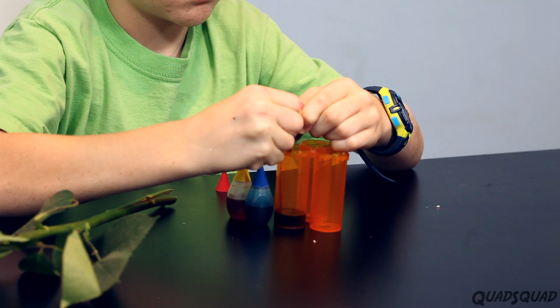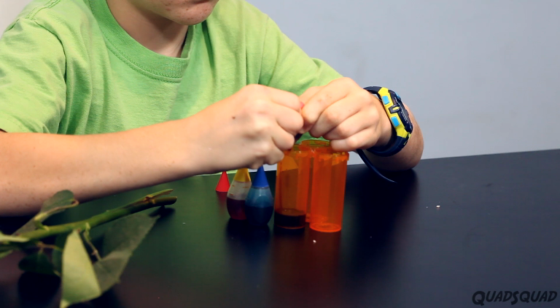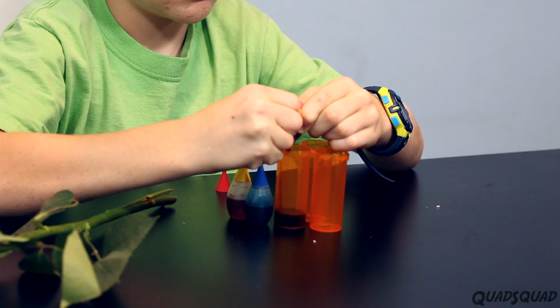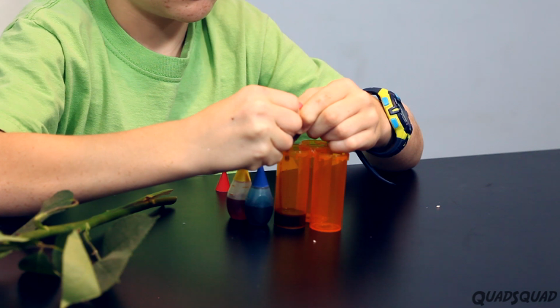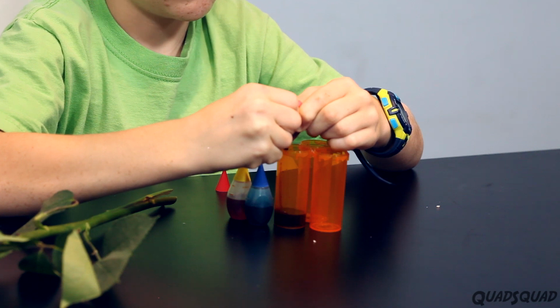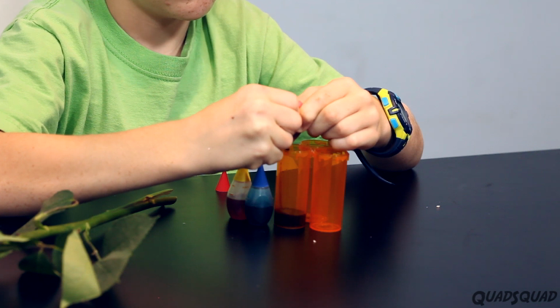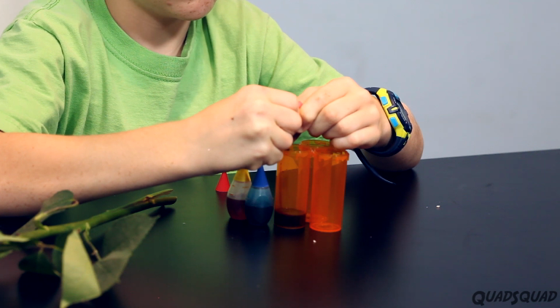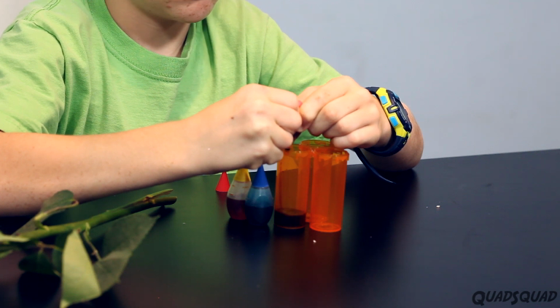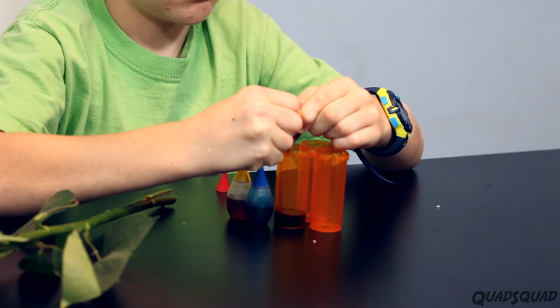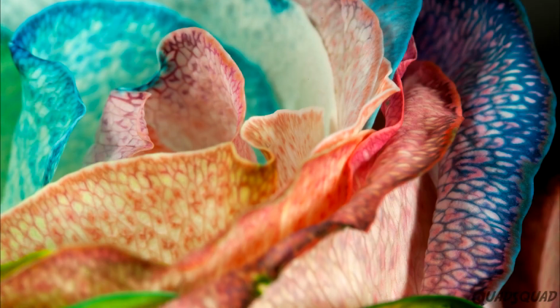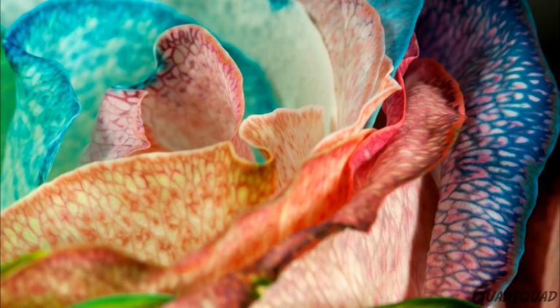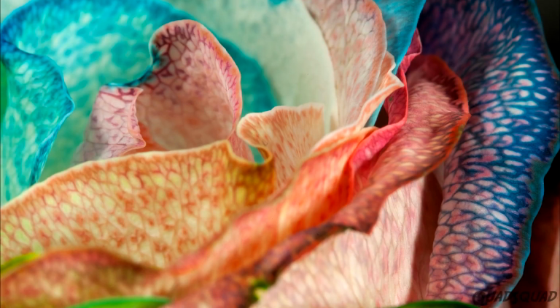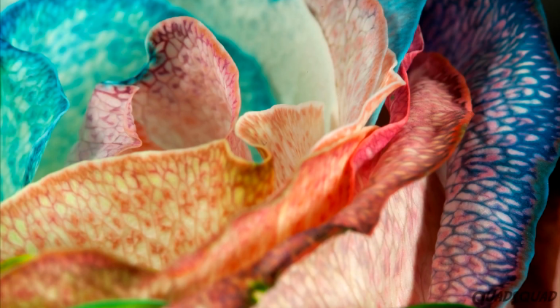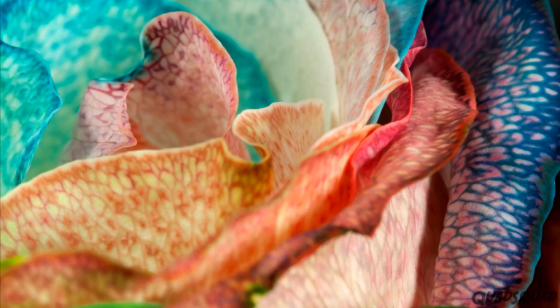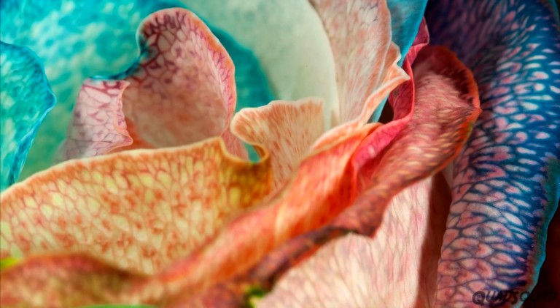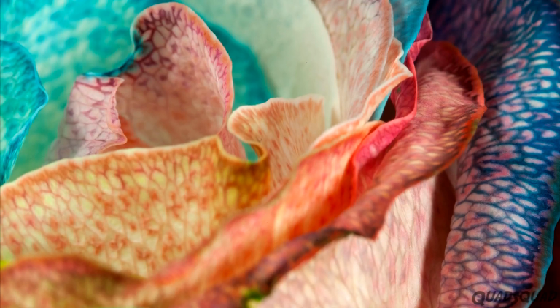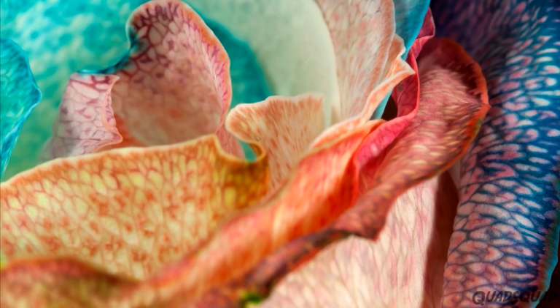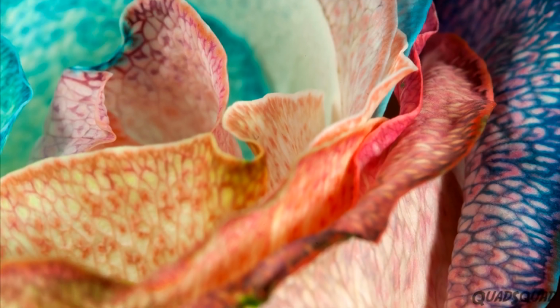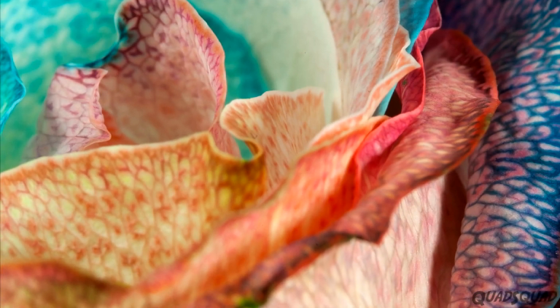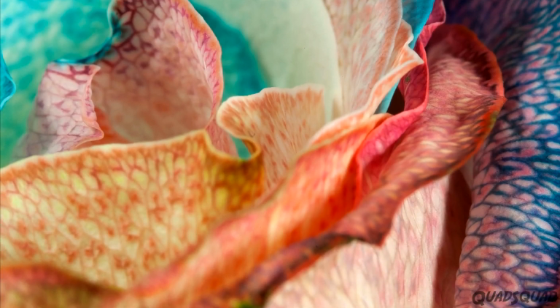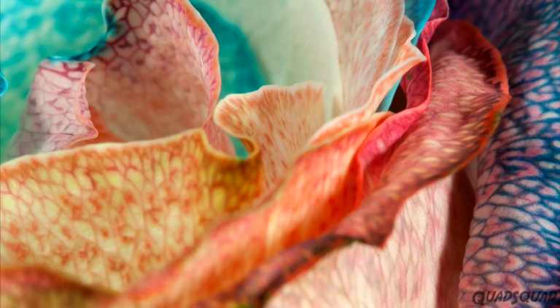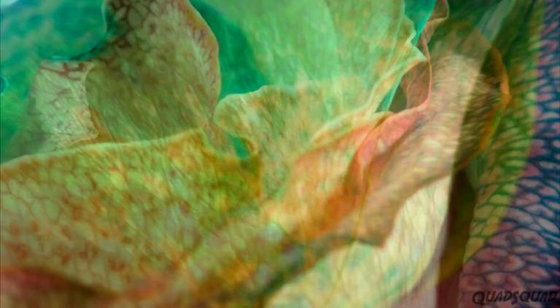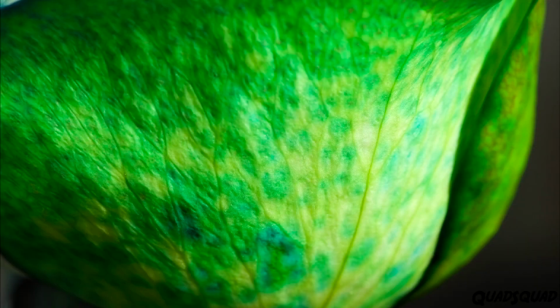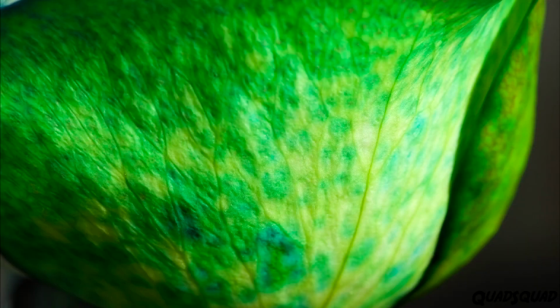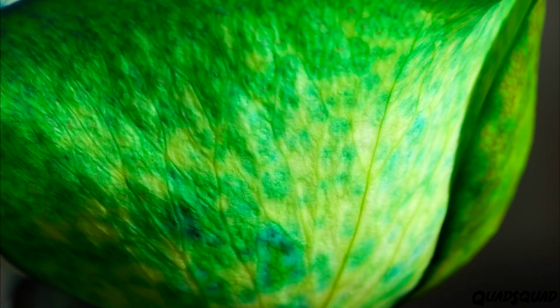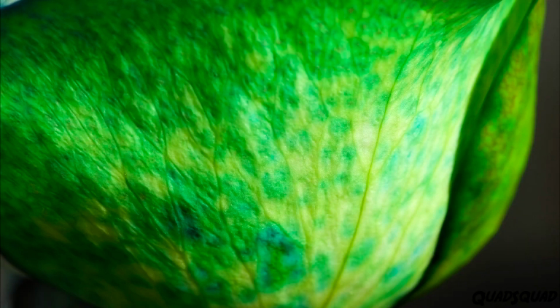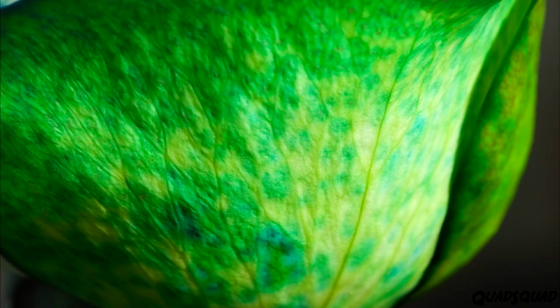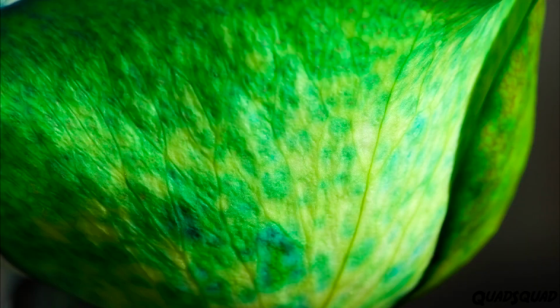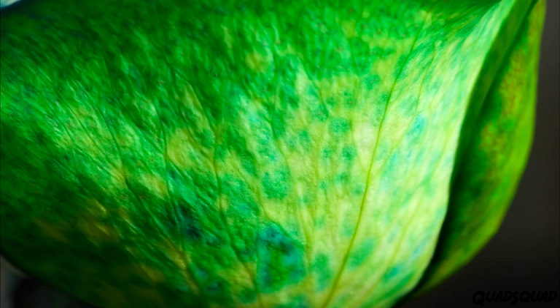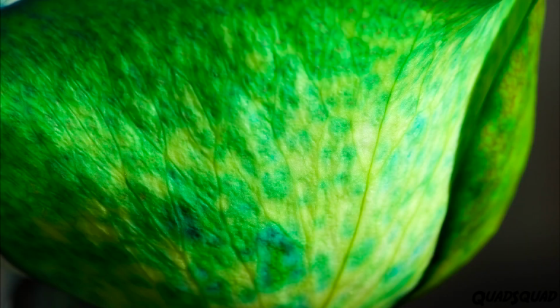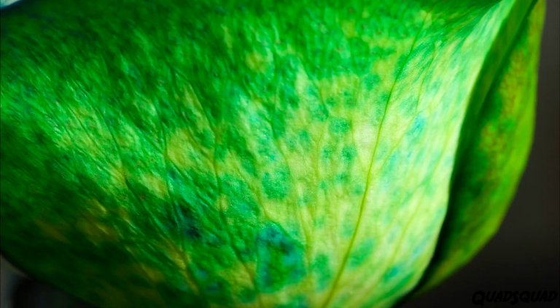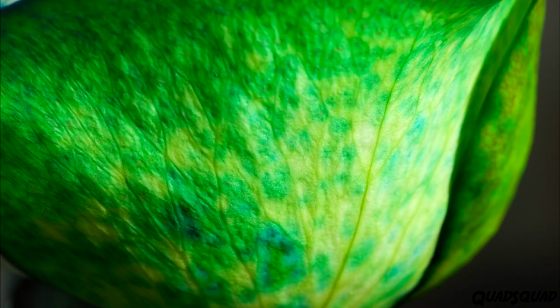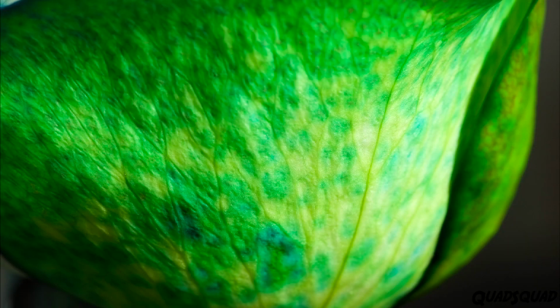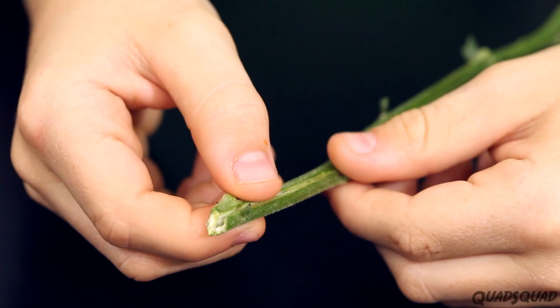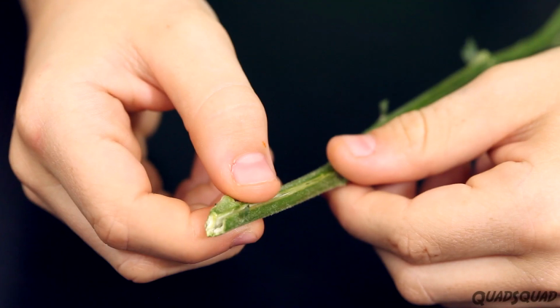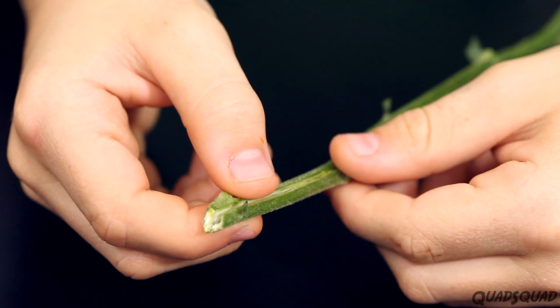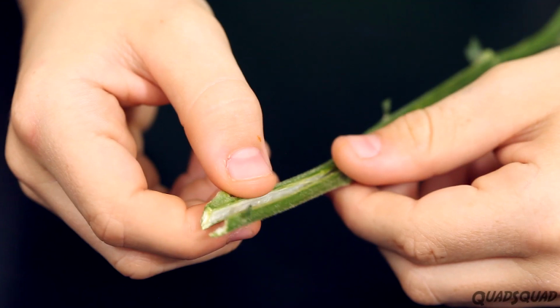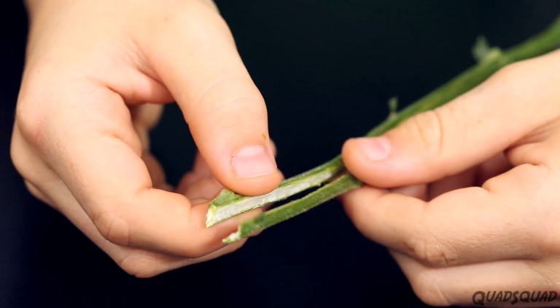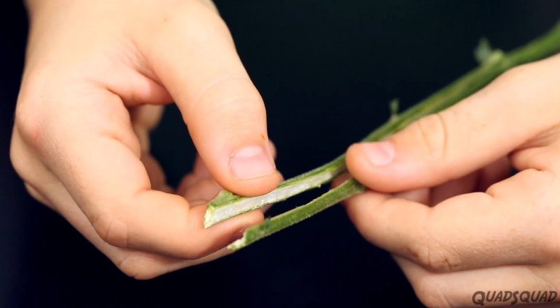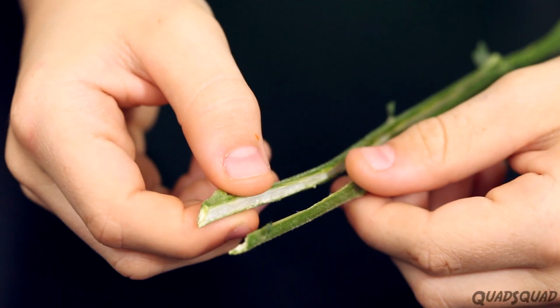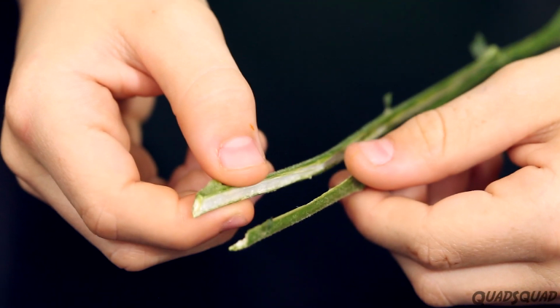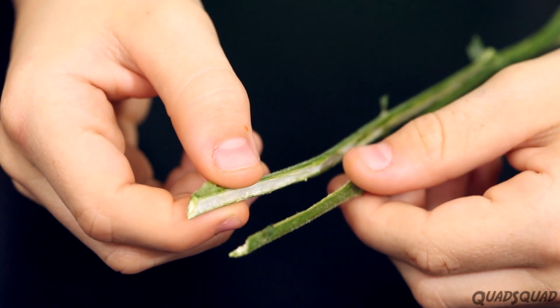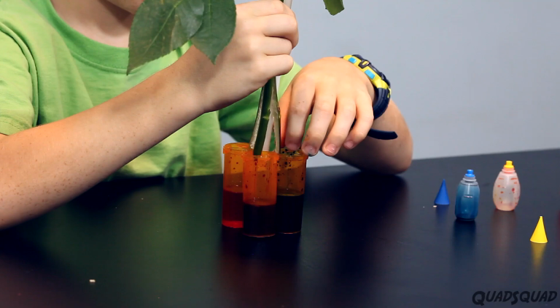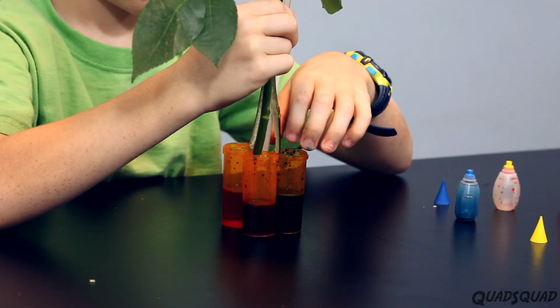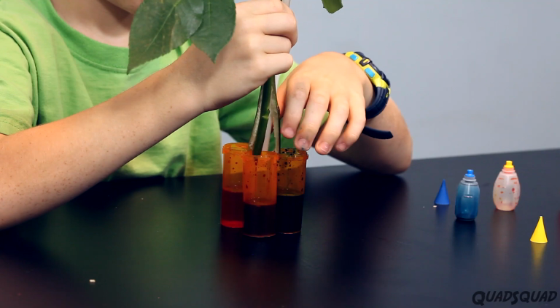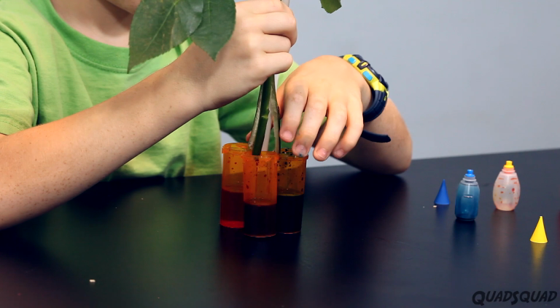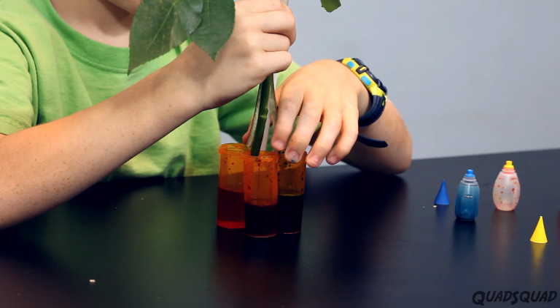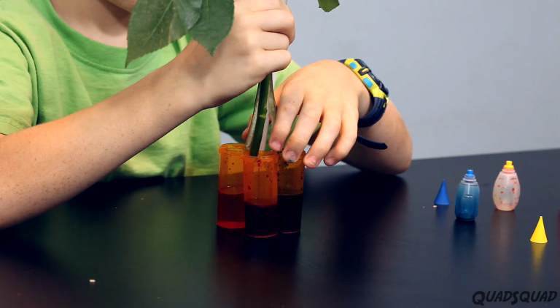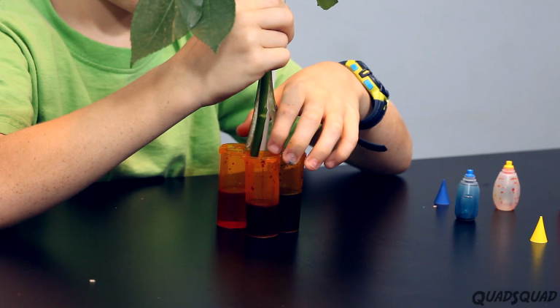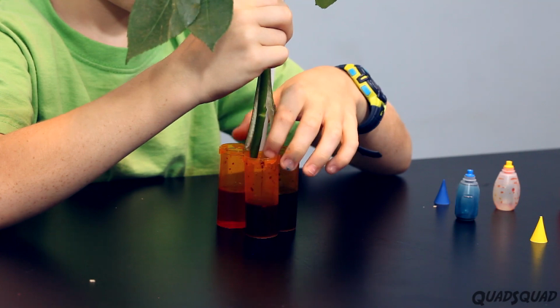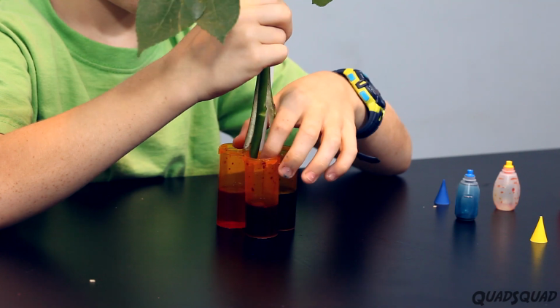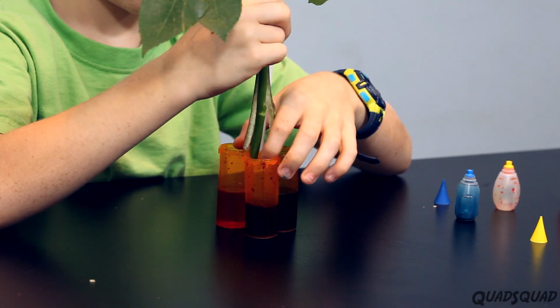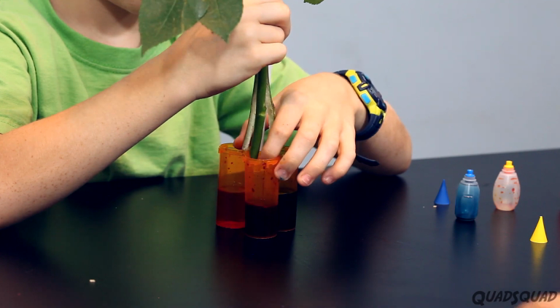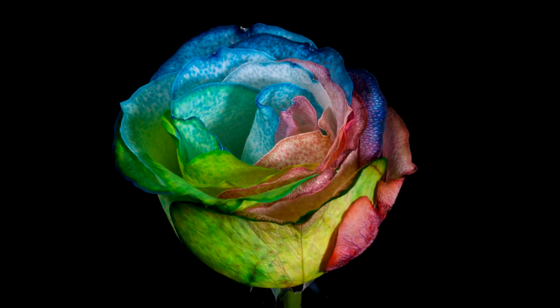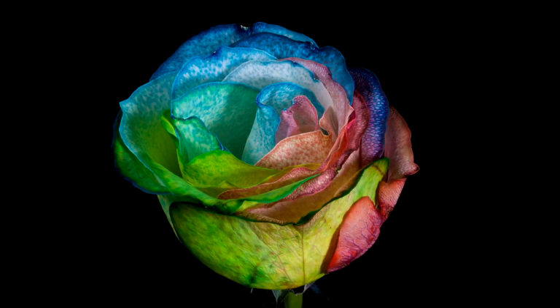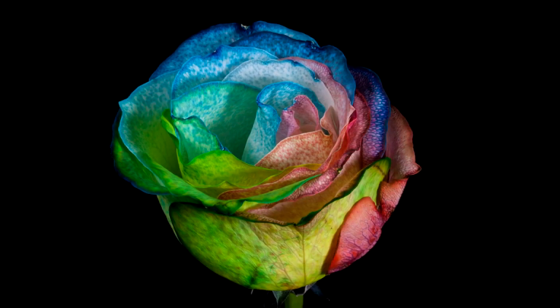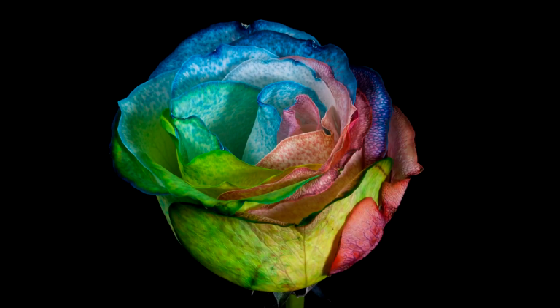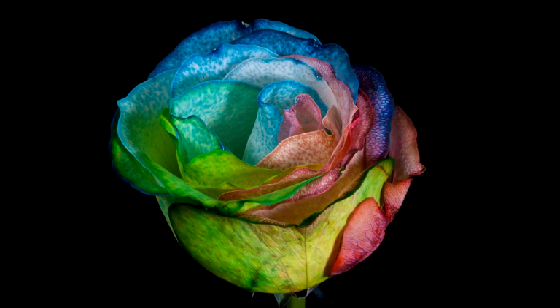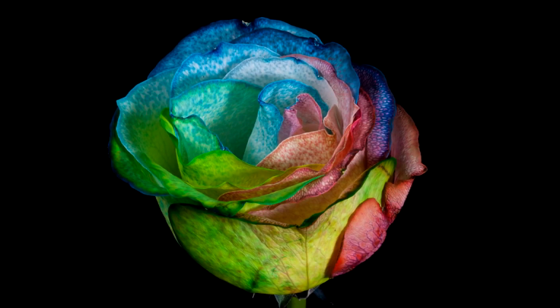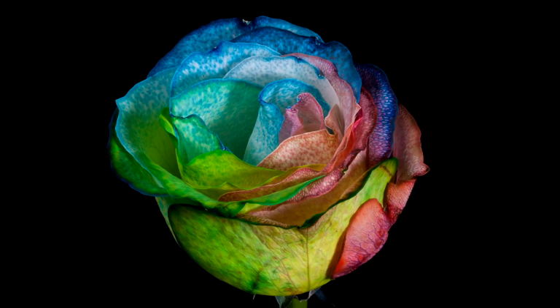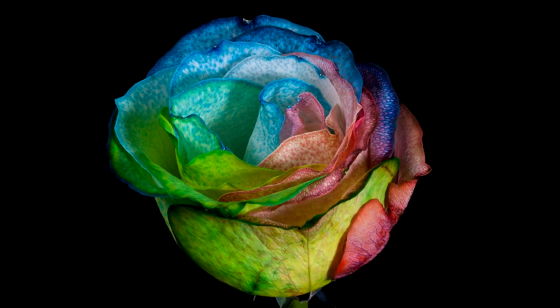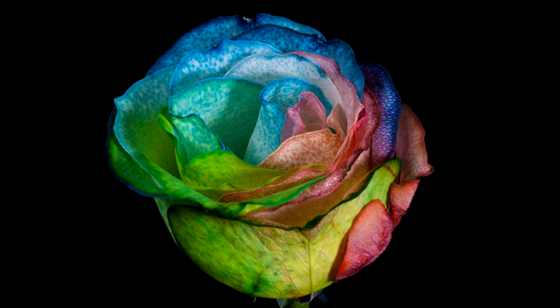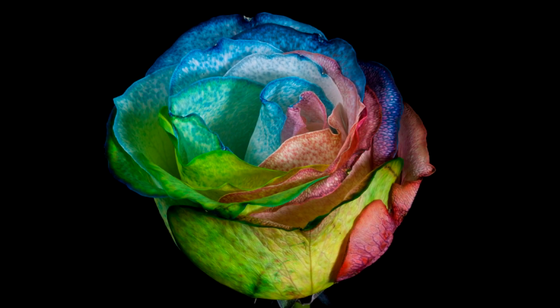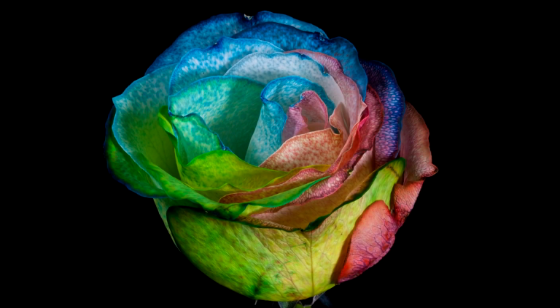Today we're going to make flowers change color. Keep watching for our spectacular science experiment.